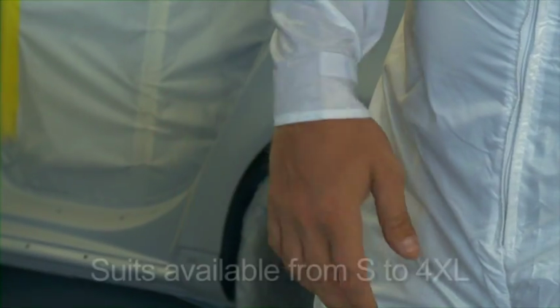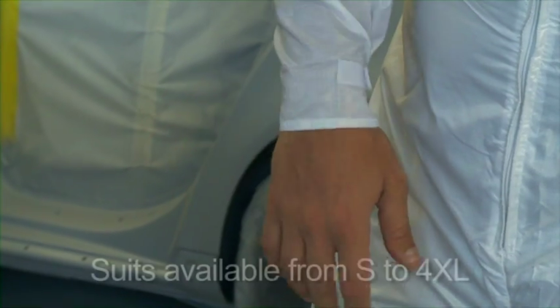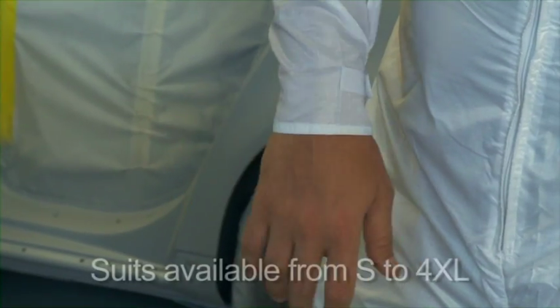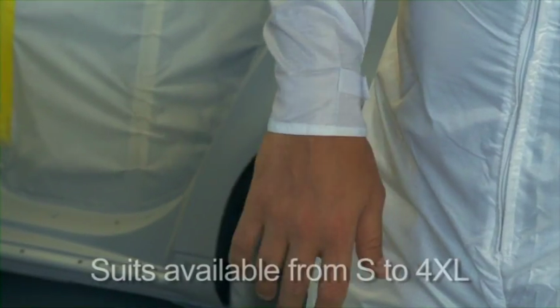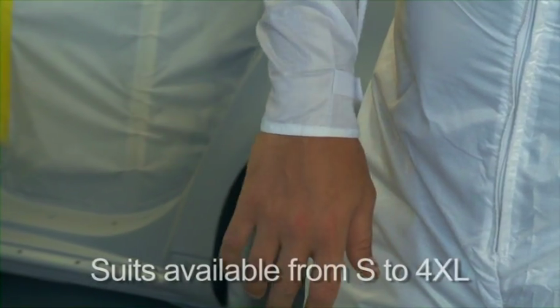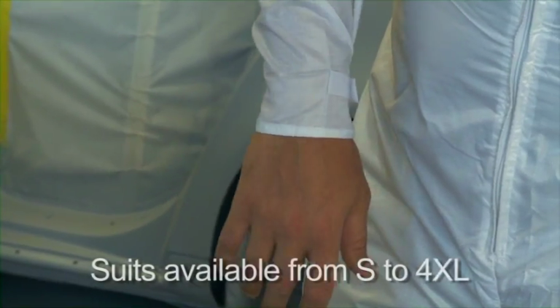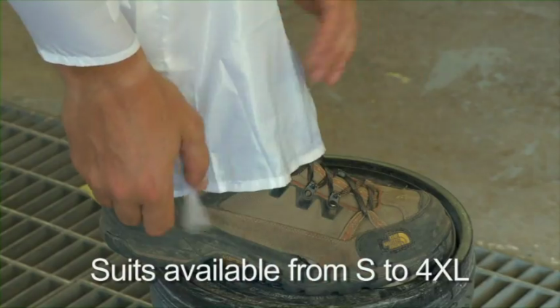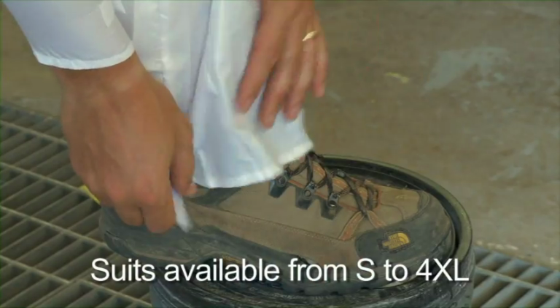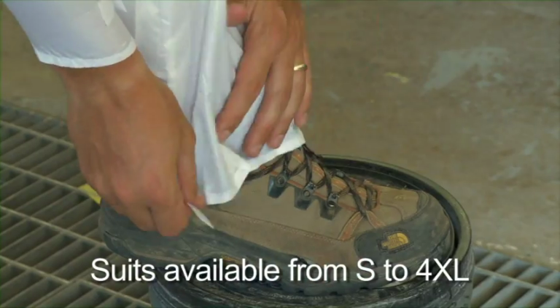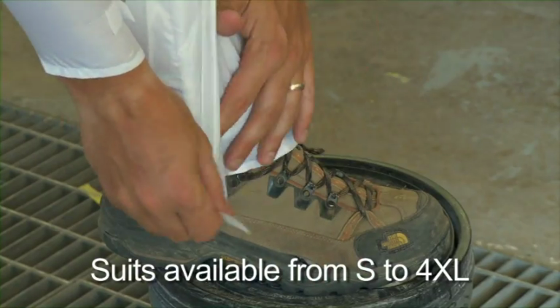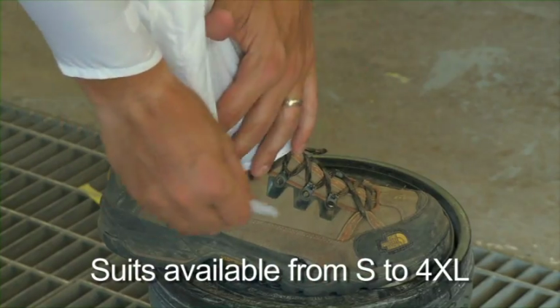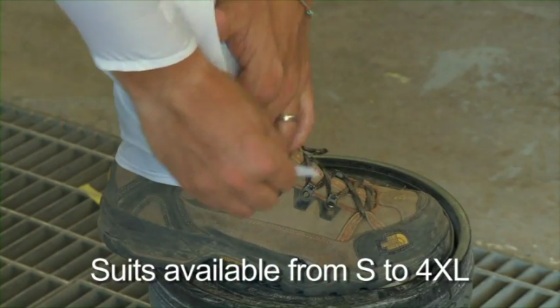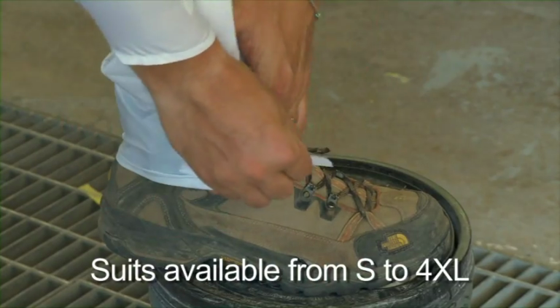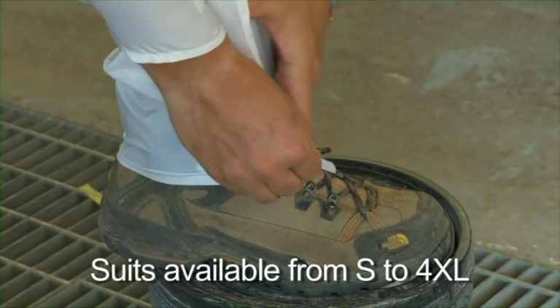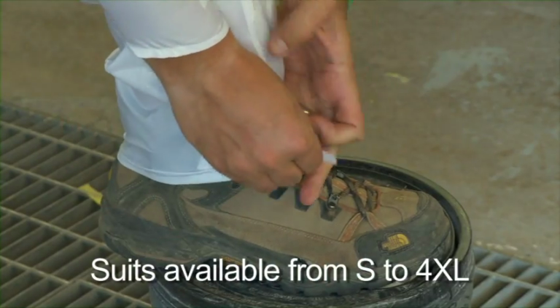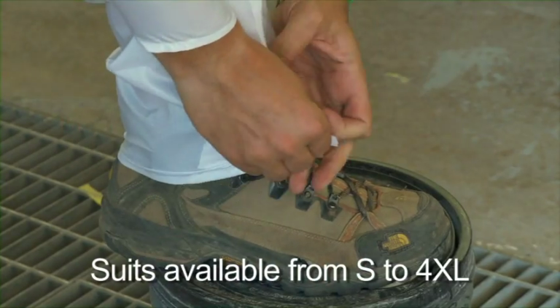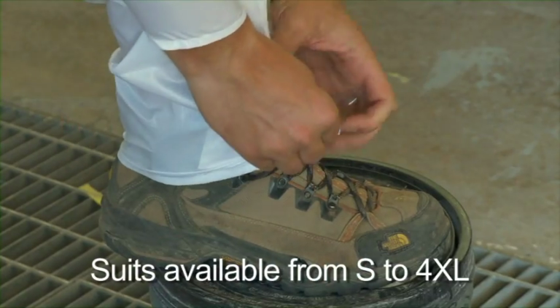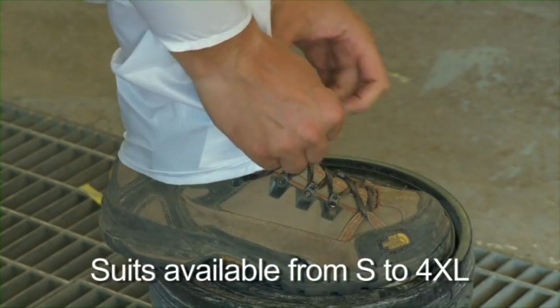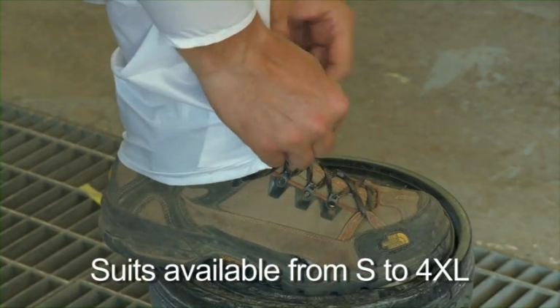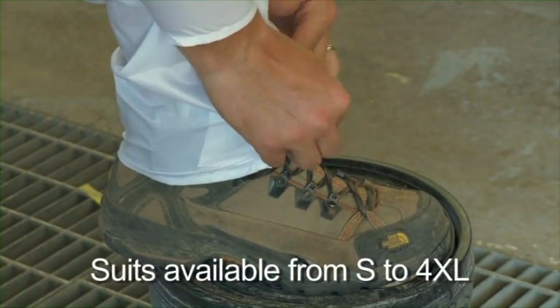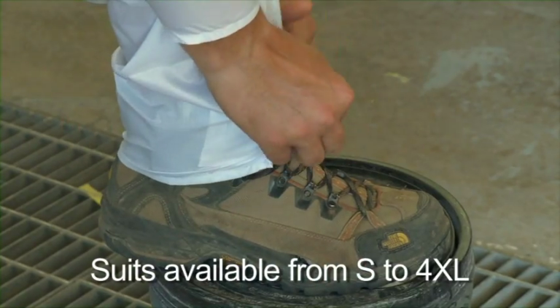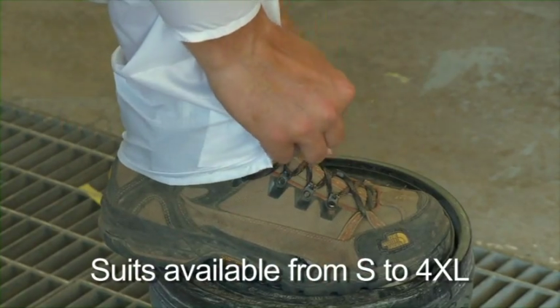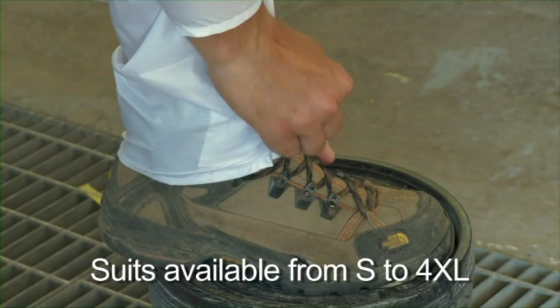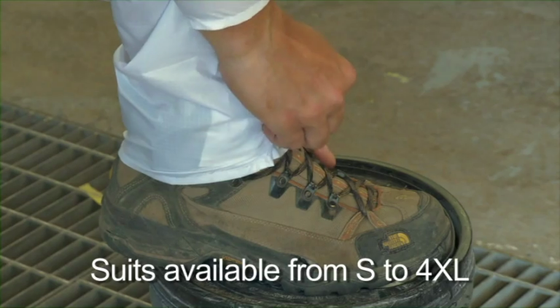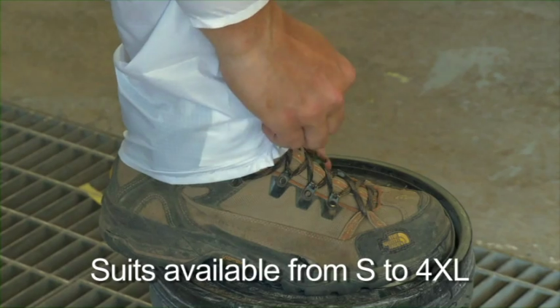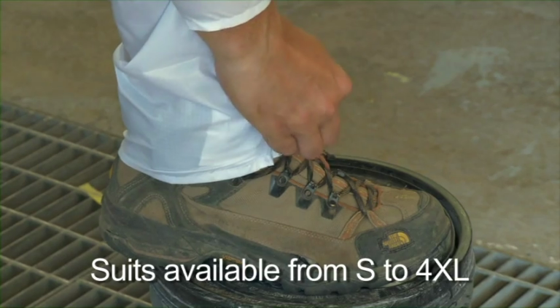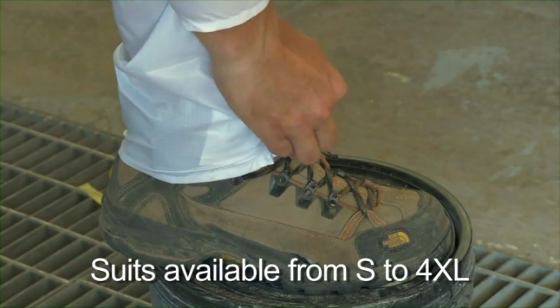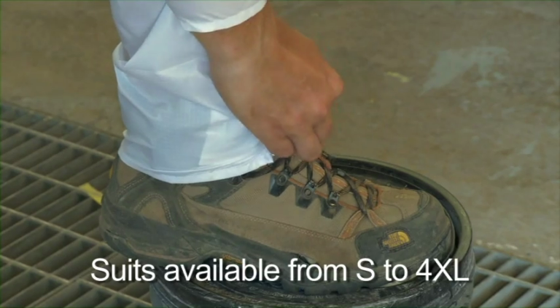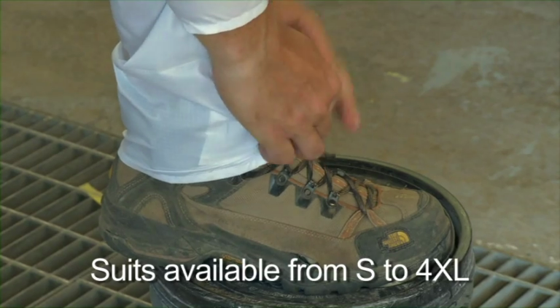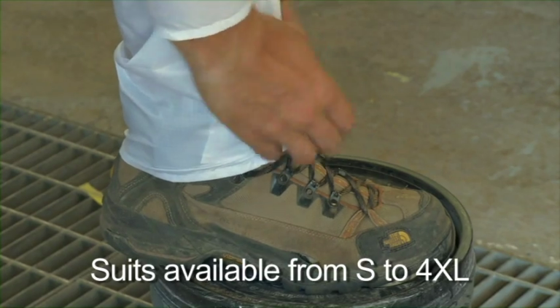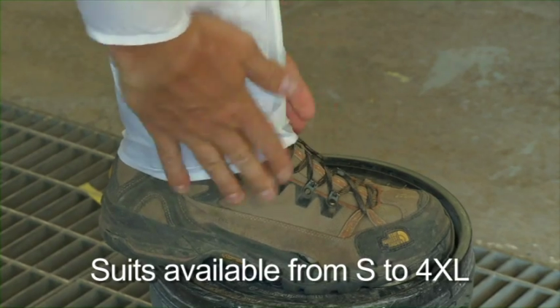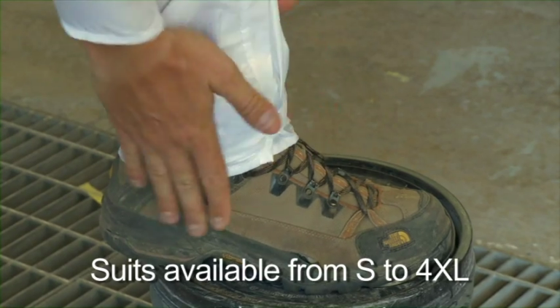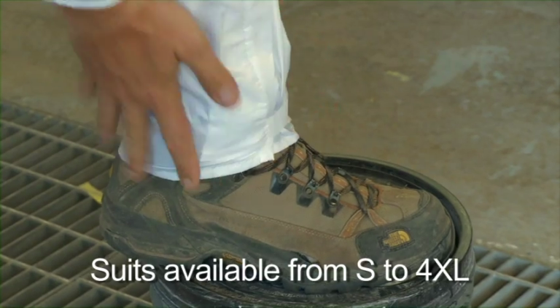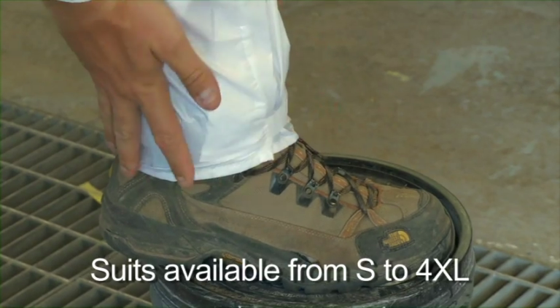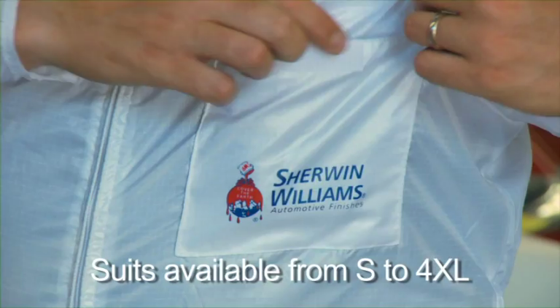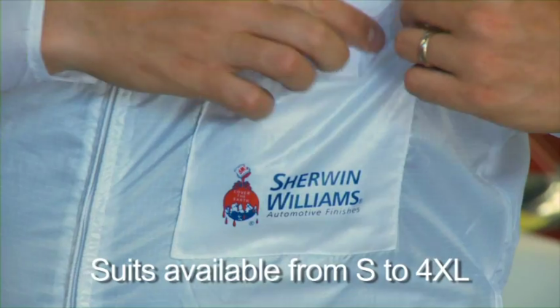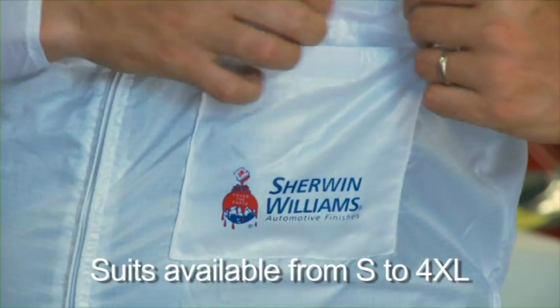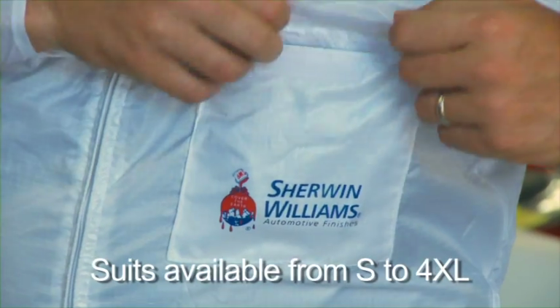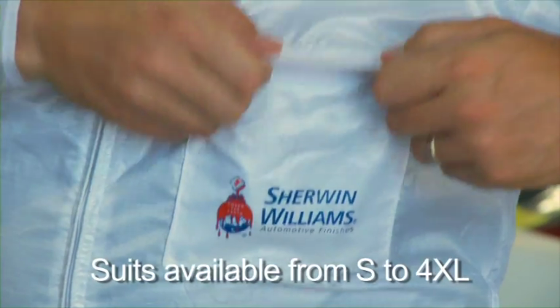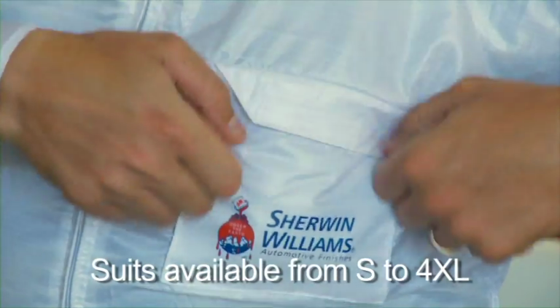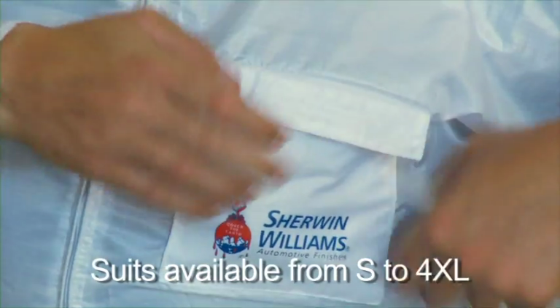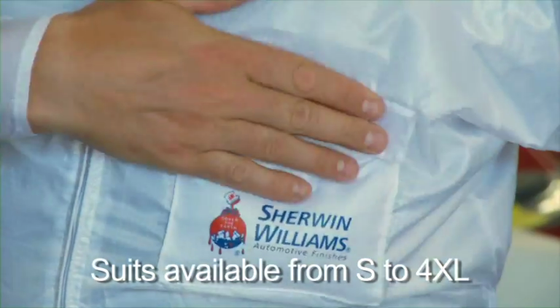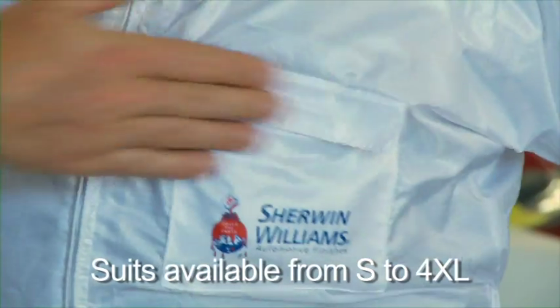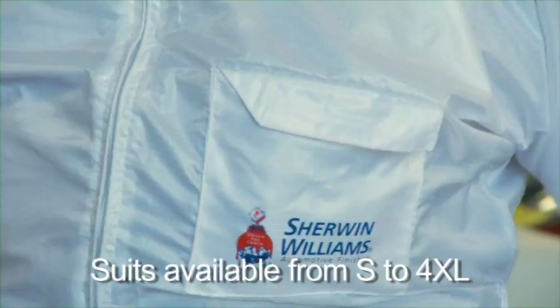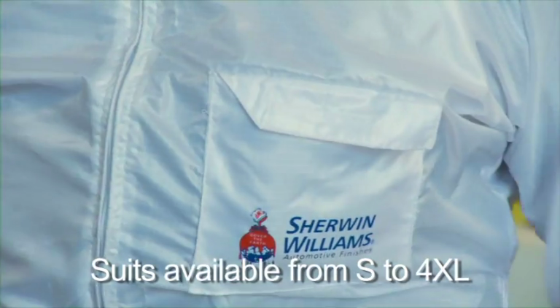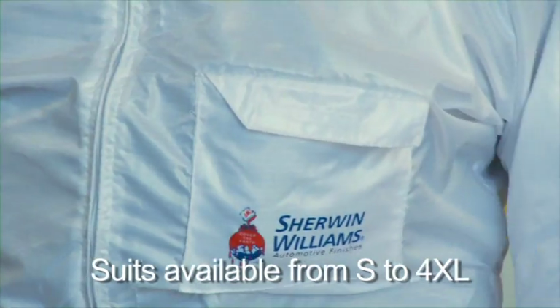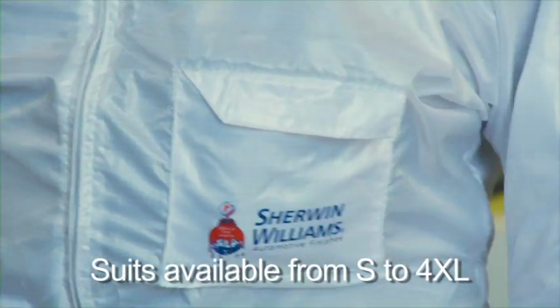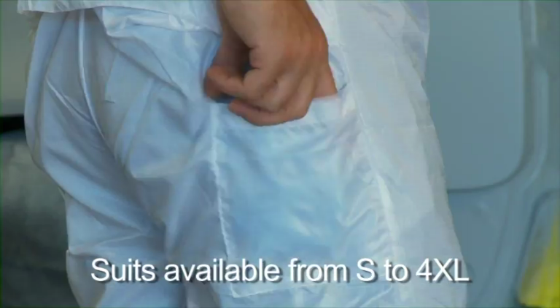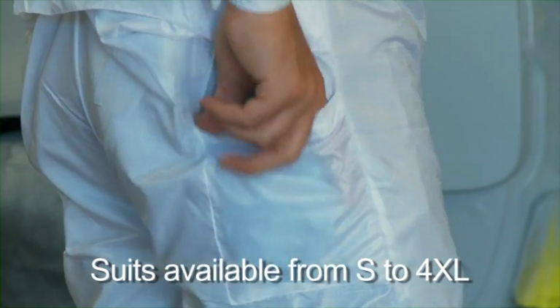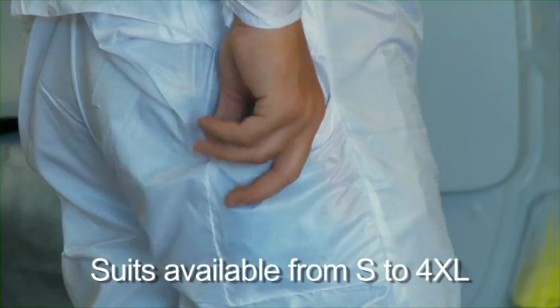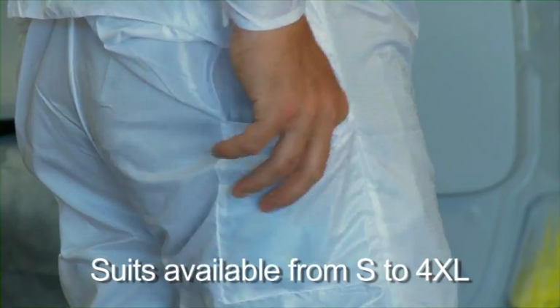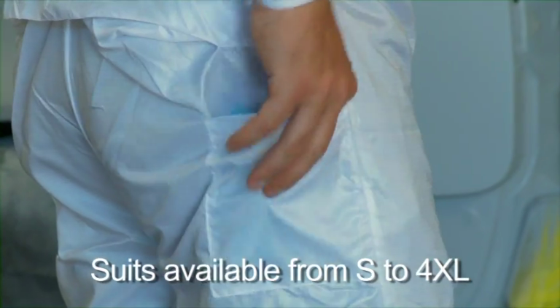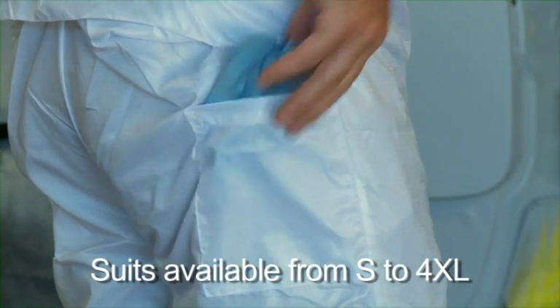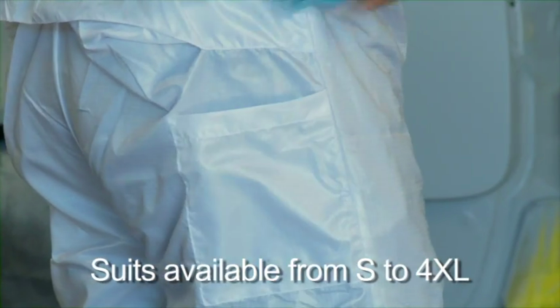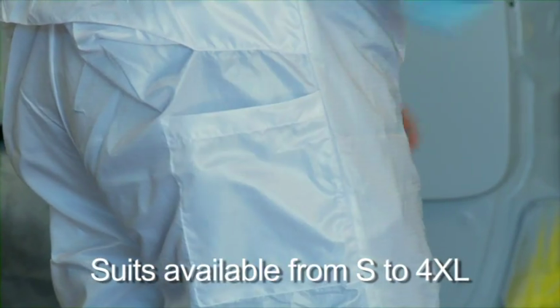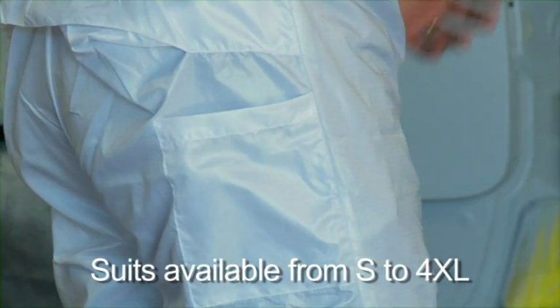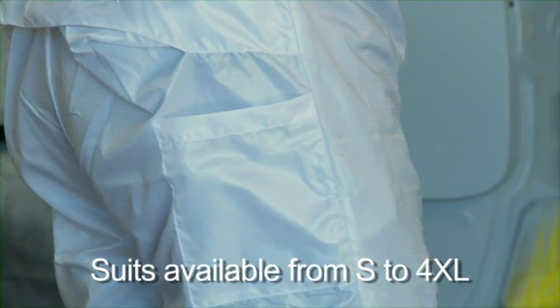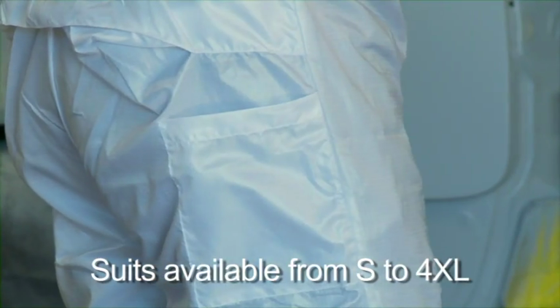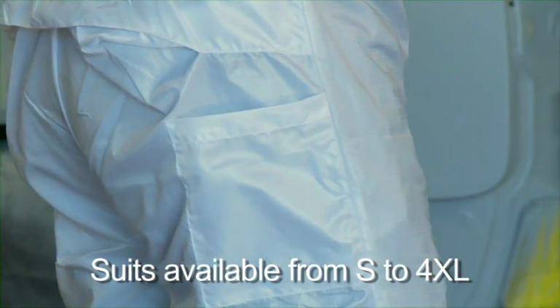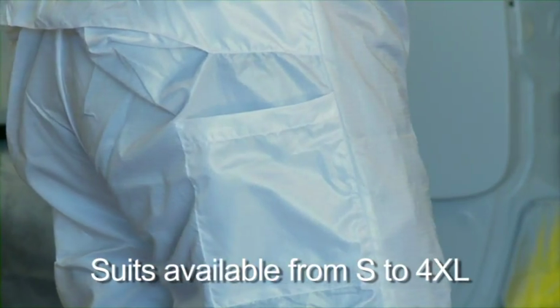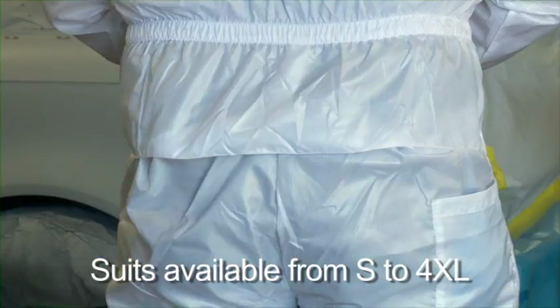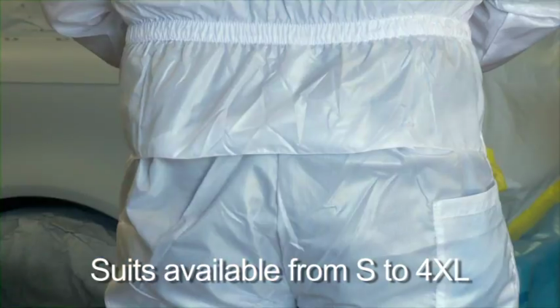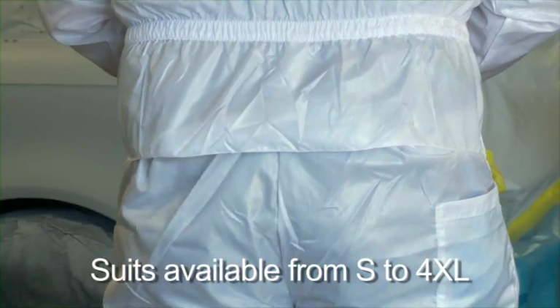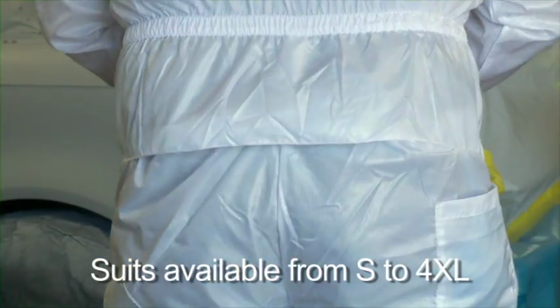Additional features include easy slip-on white pant leg with adjustable velcro closure, utility front and rear pockets, and action pleats for complete ease of movement.